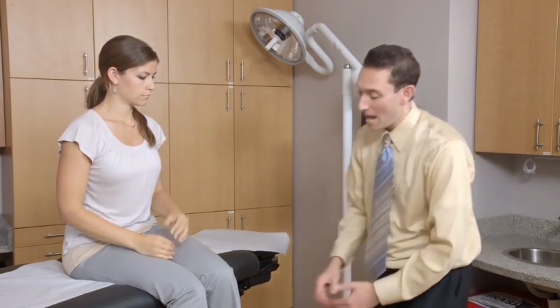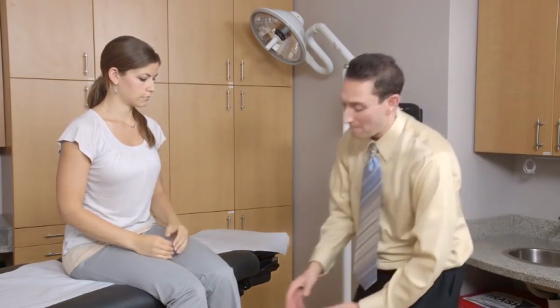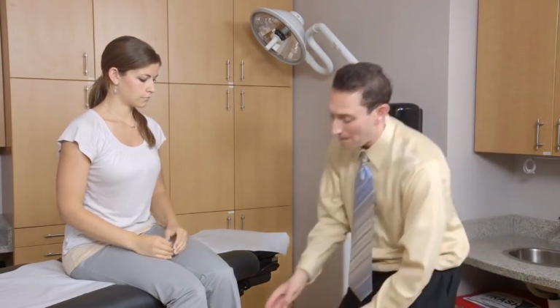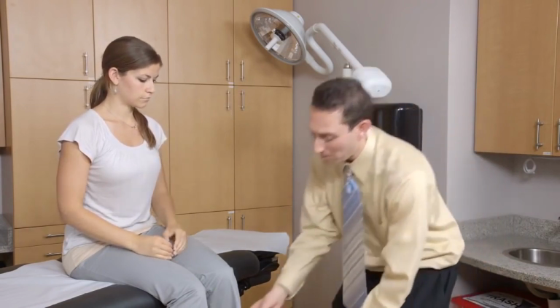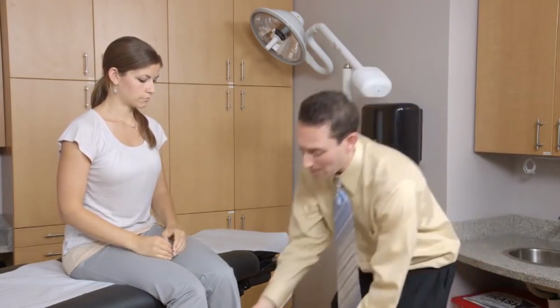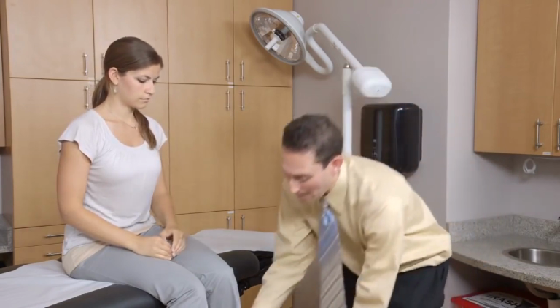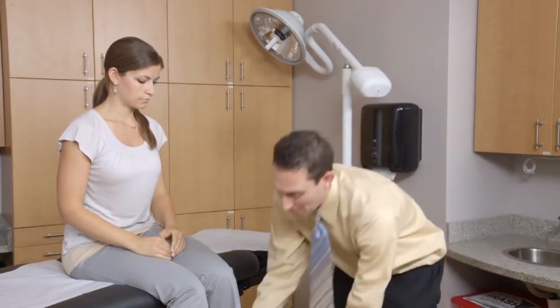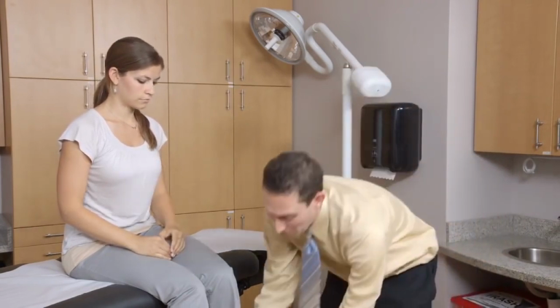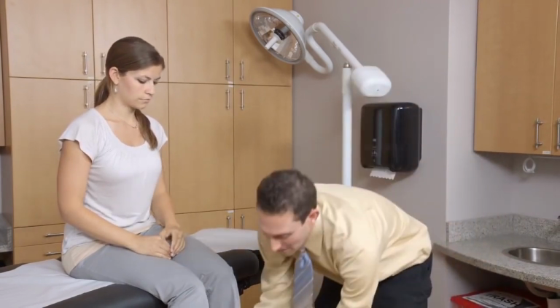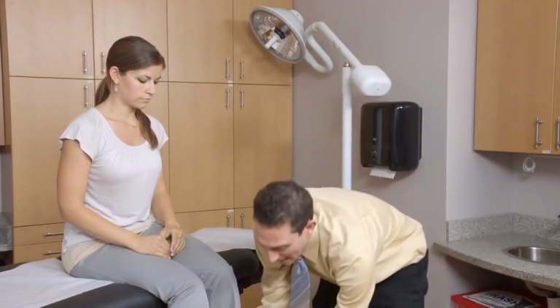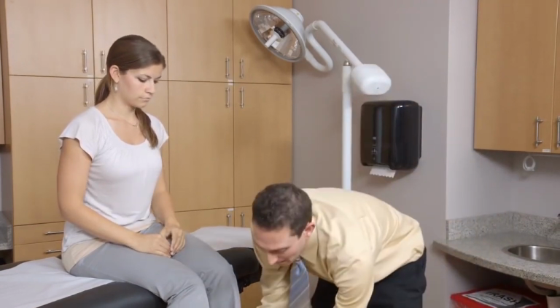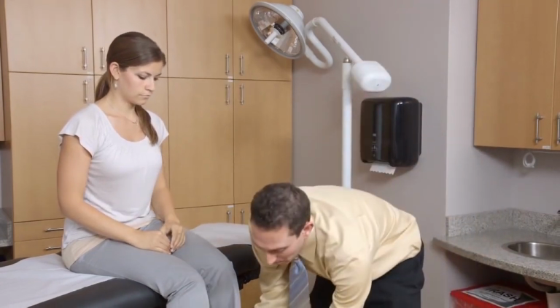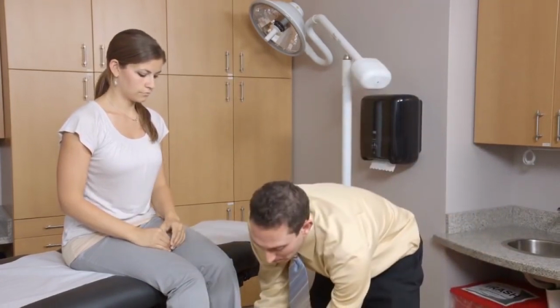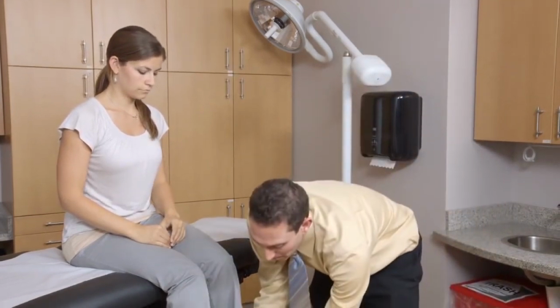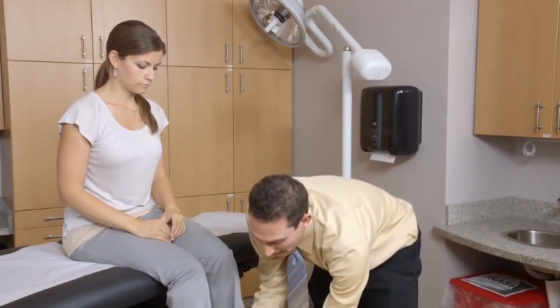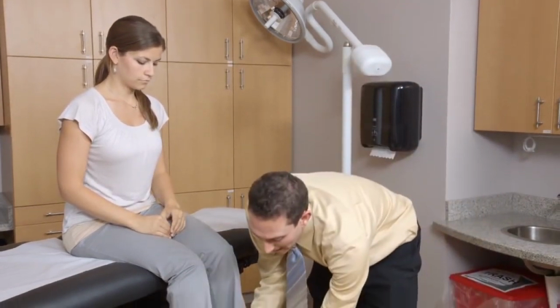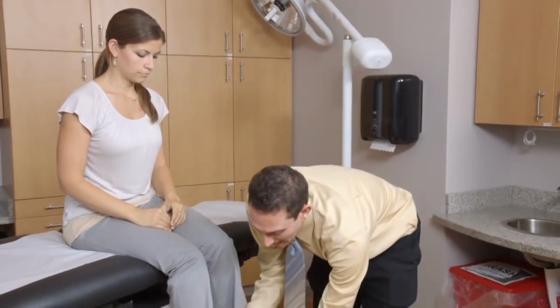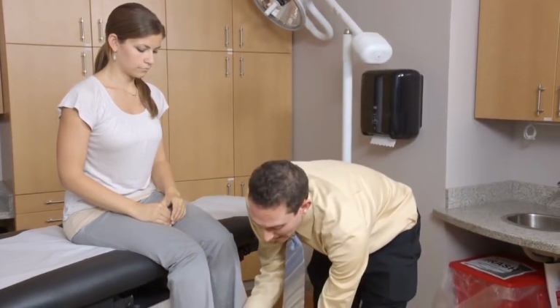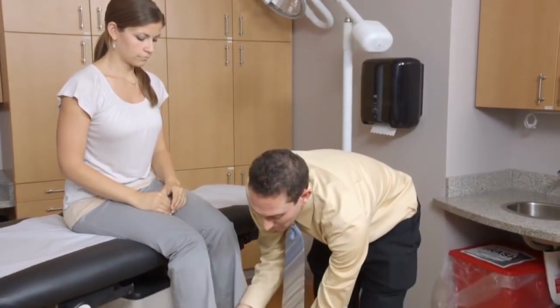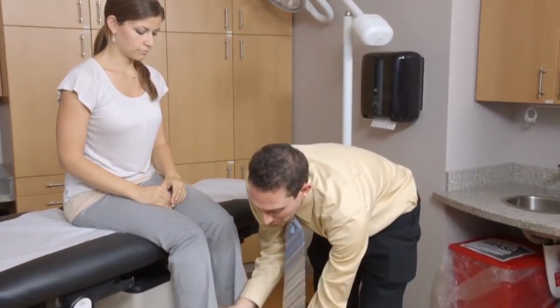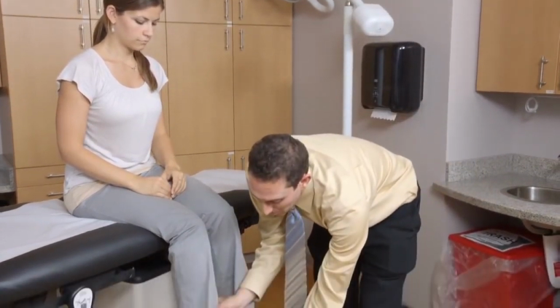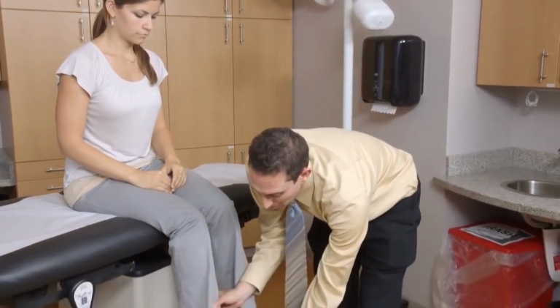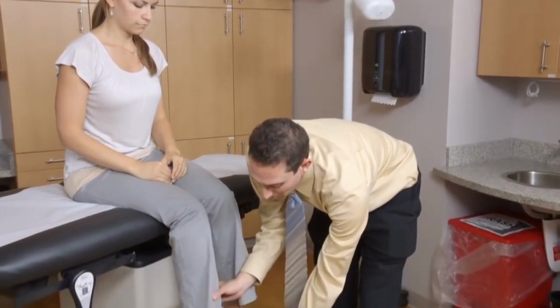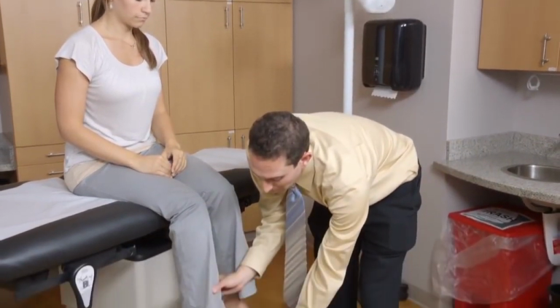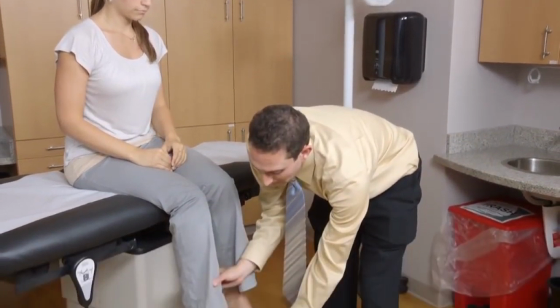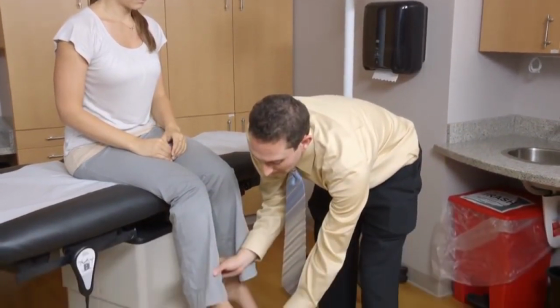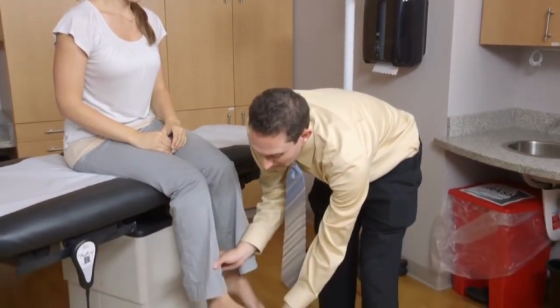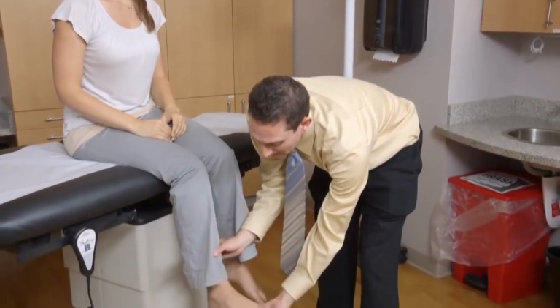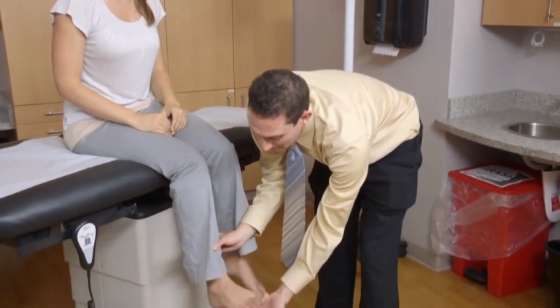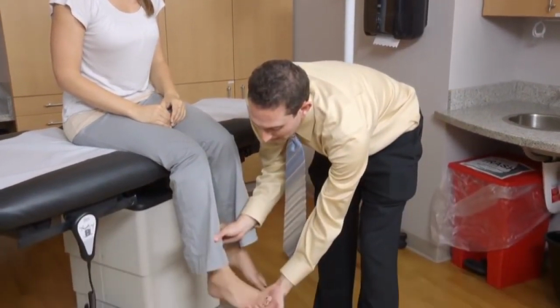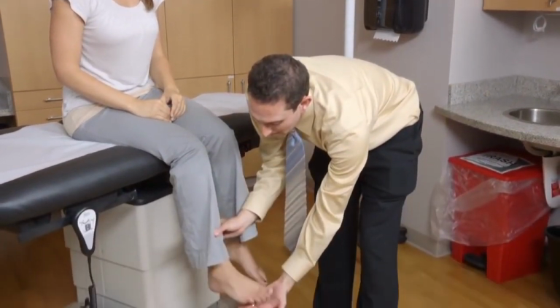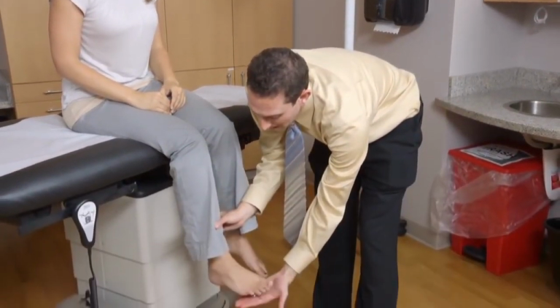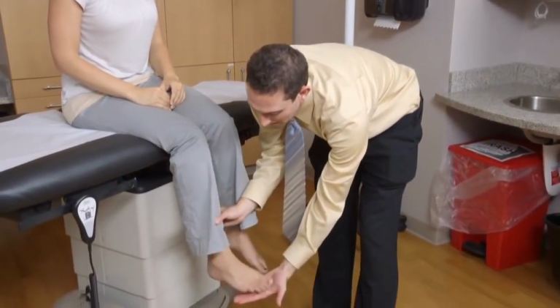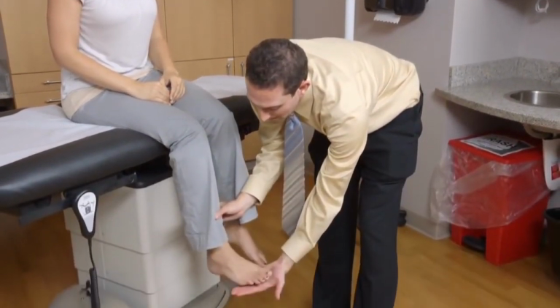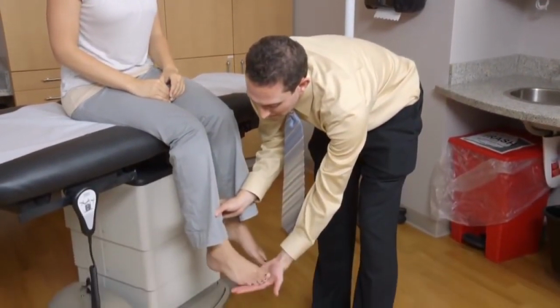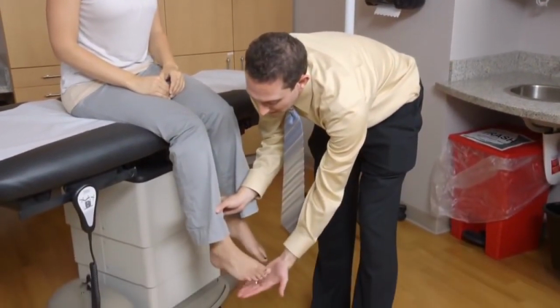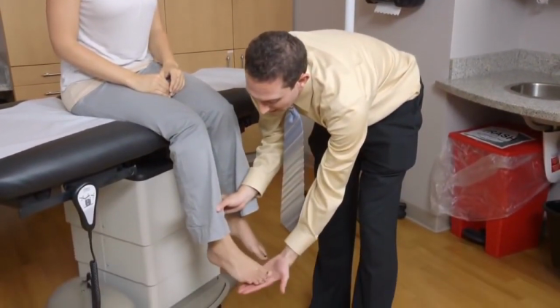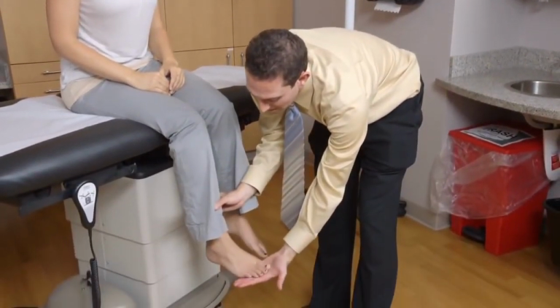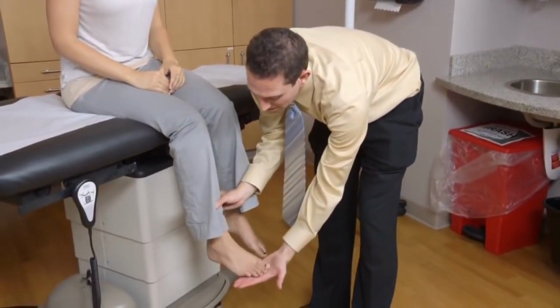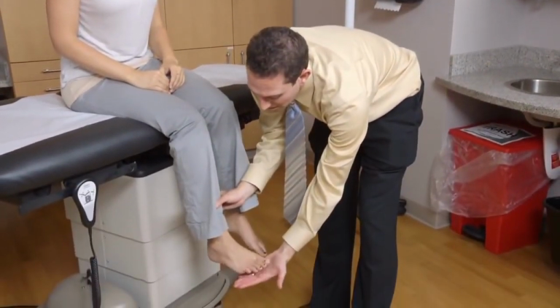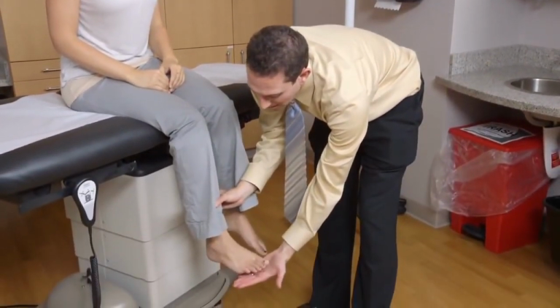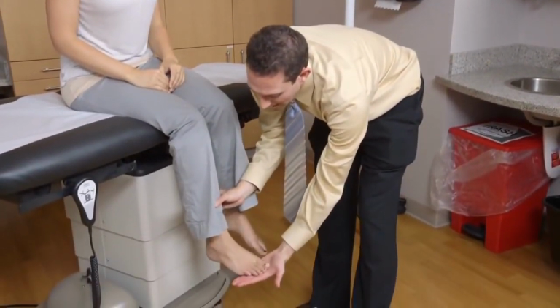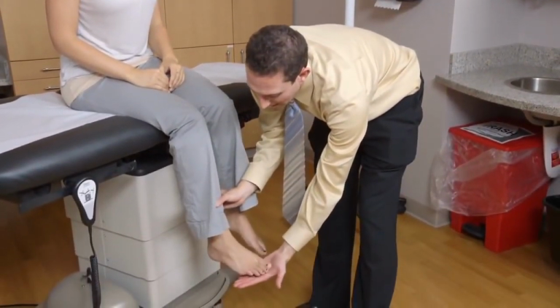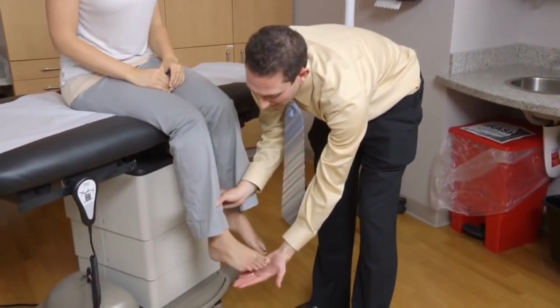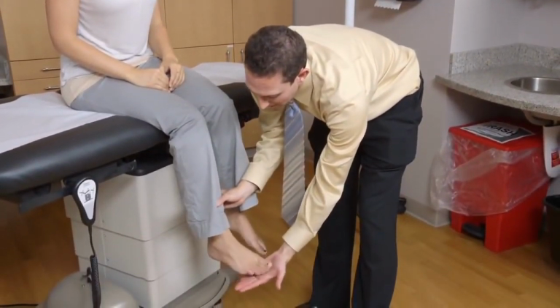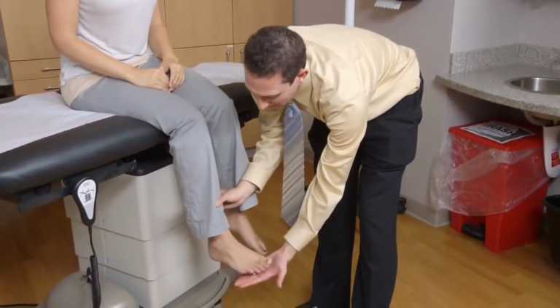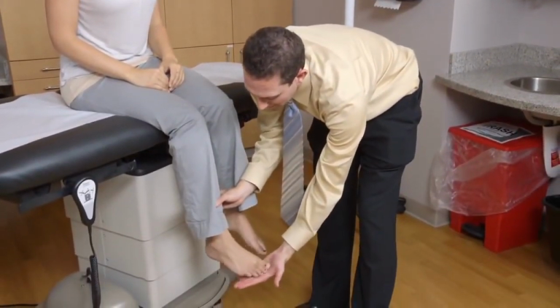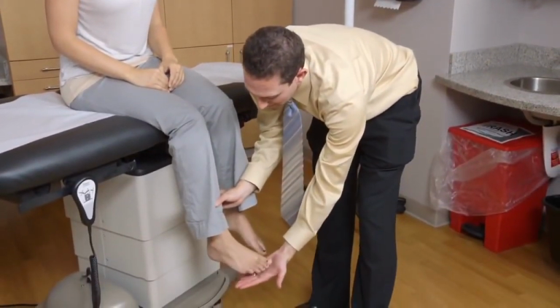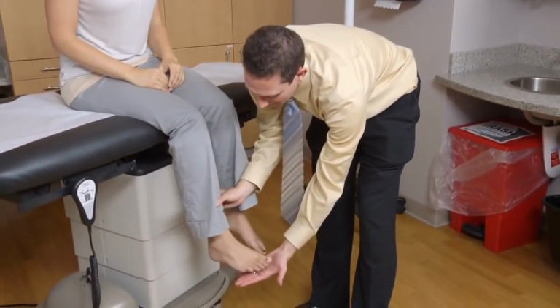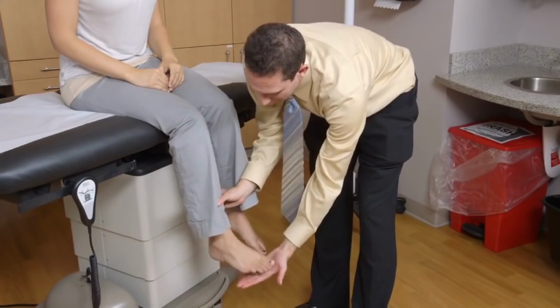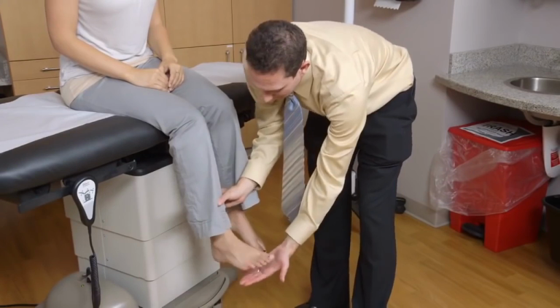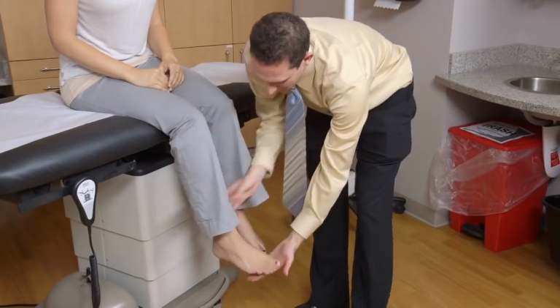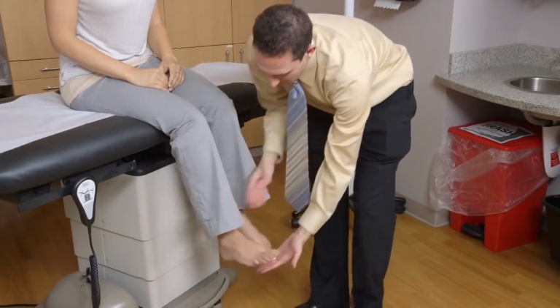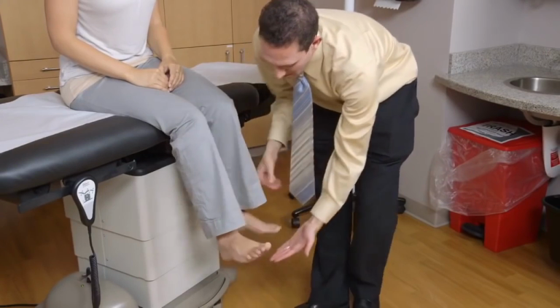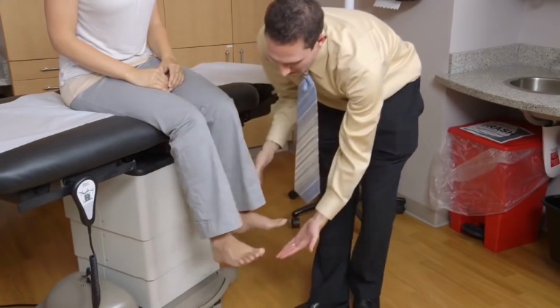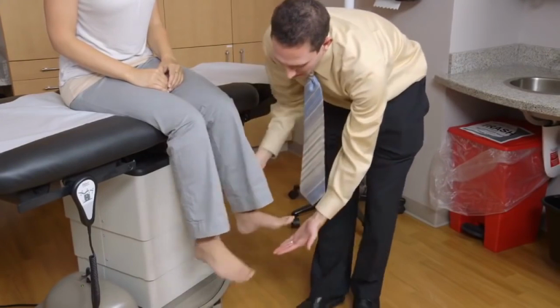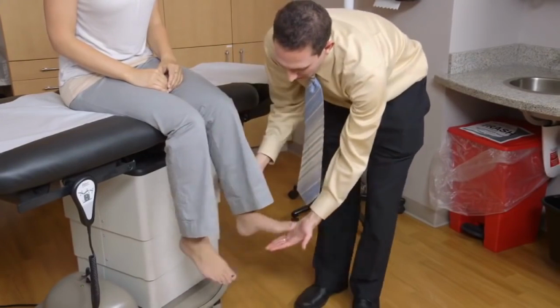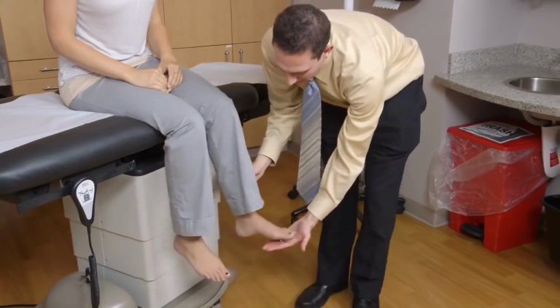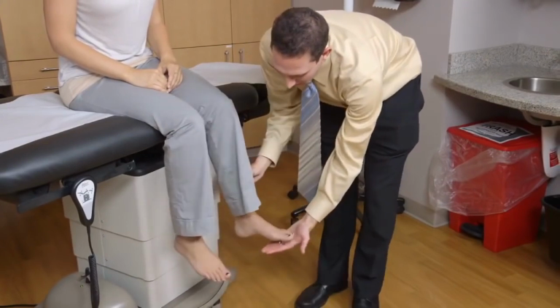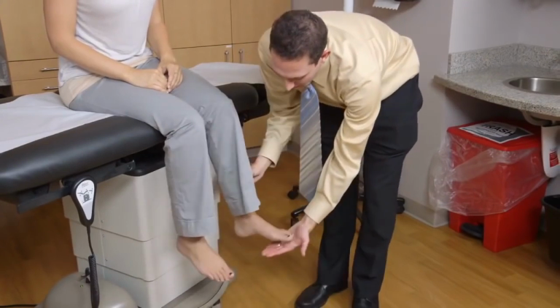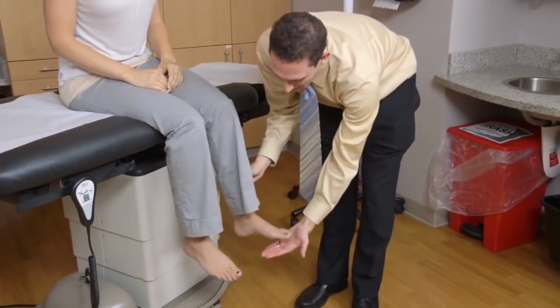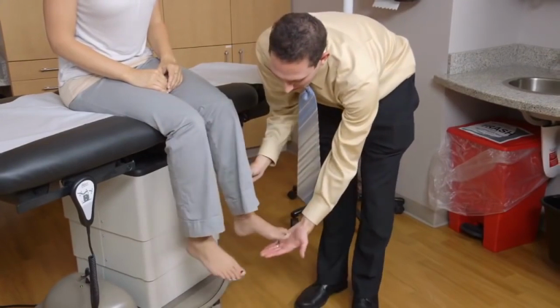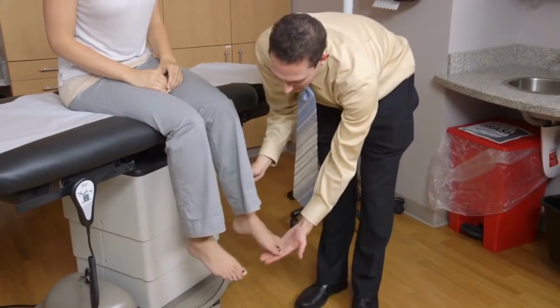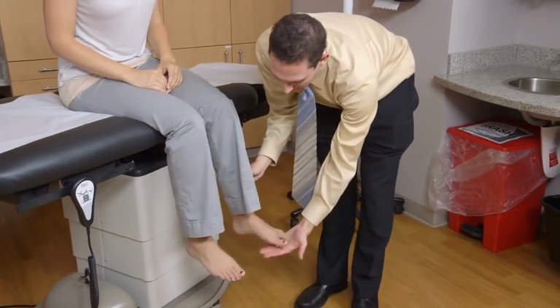I'm now going to have you tap on my hand with your foot. Tap, tap, tap as fast as you can. Now the other side.